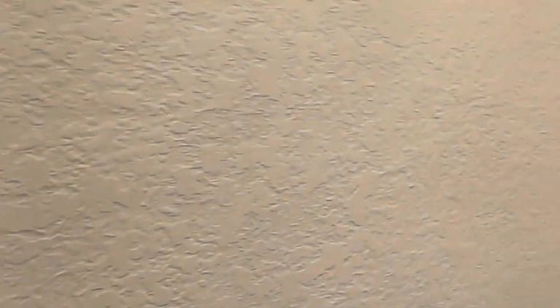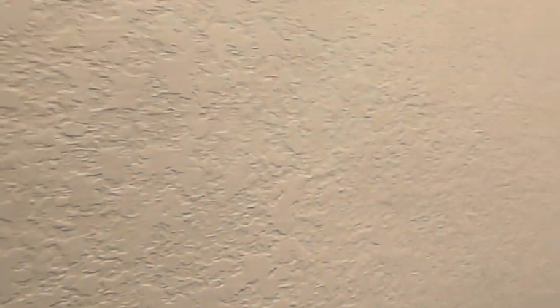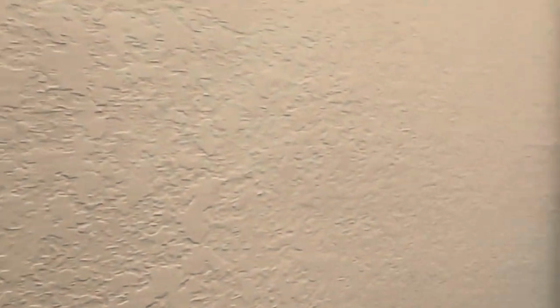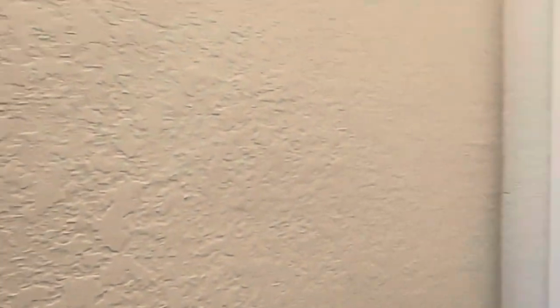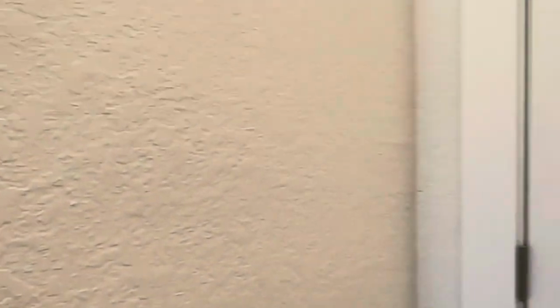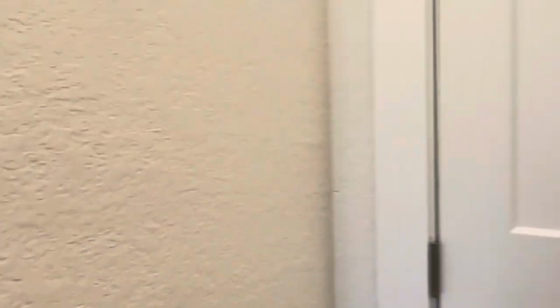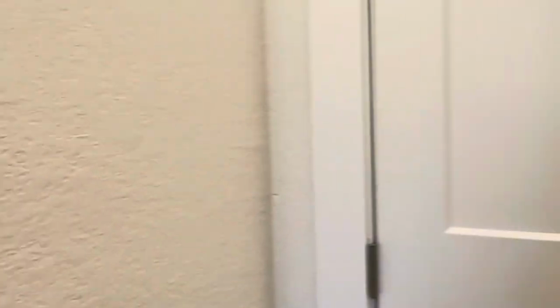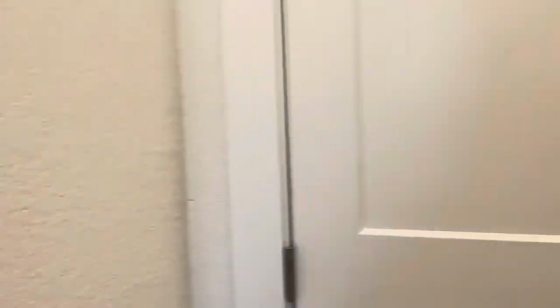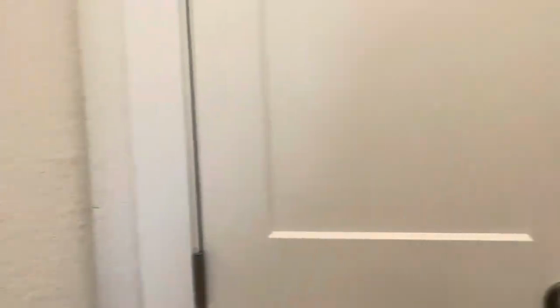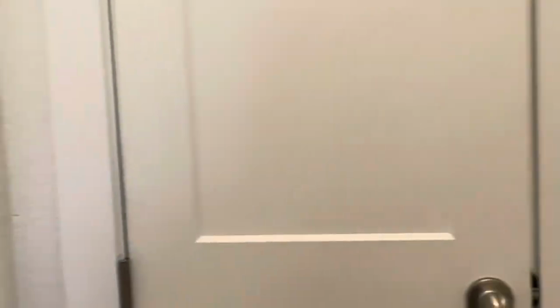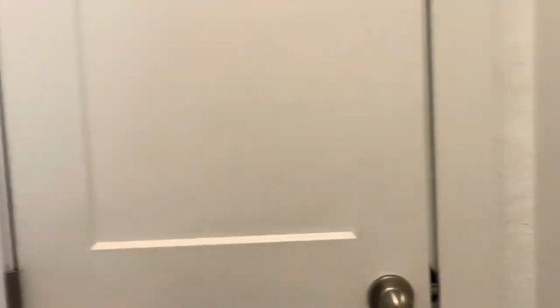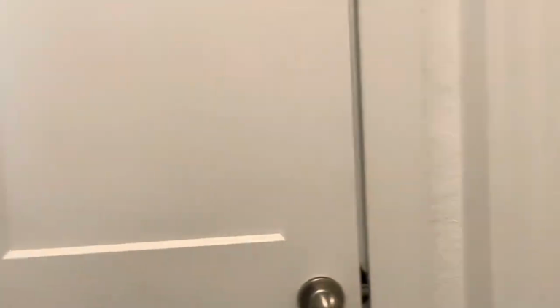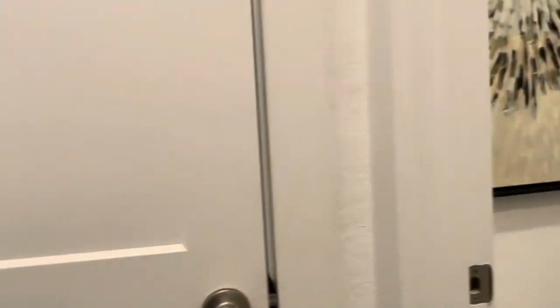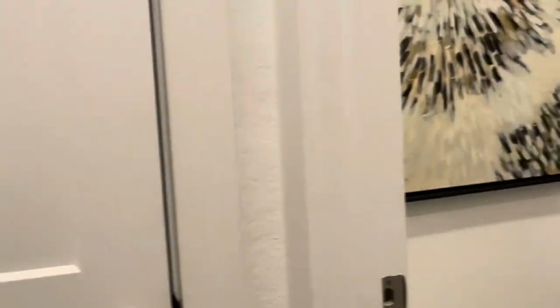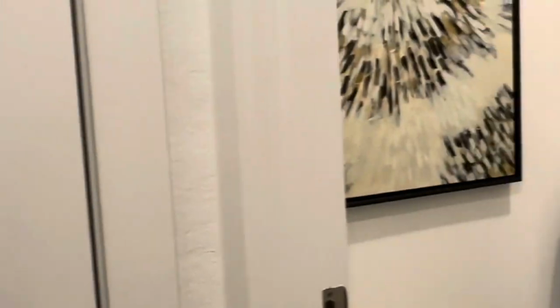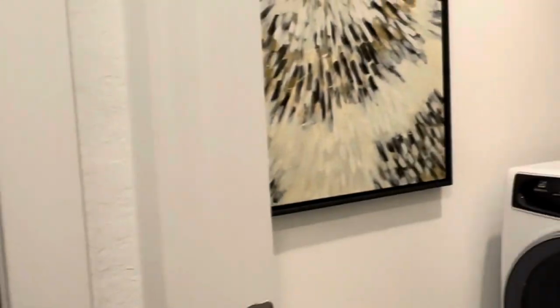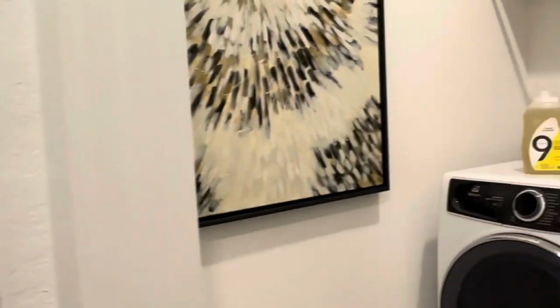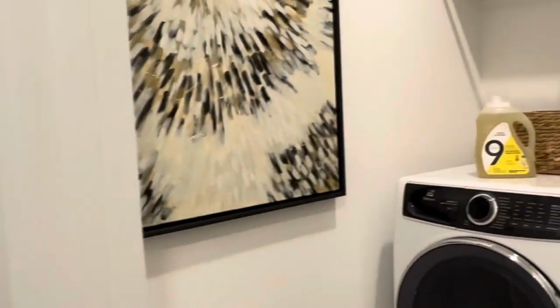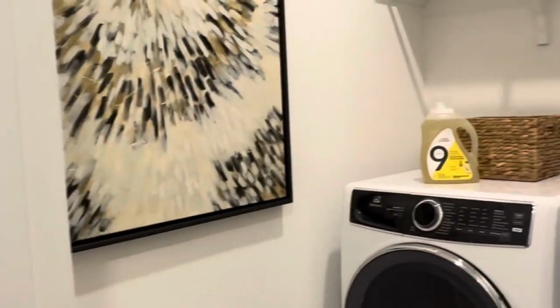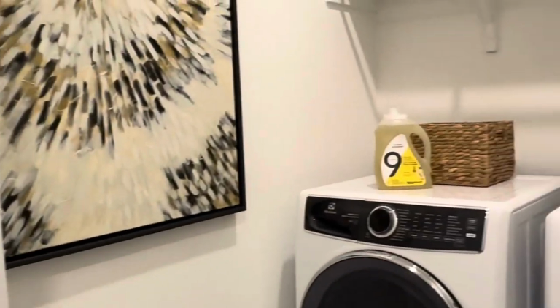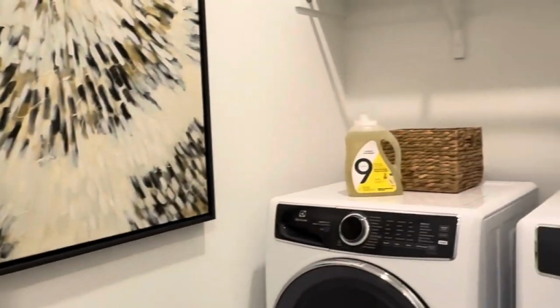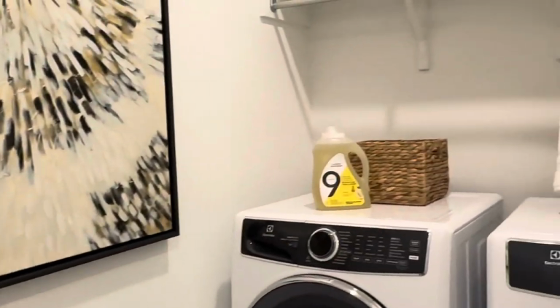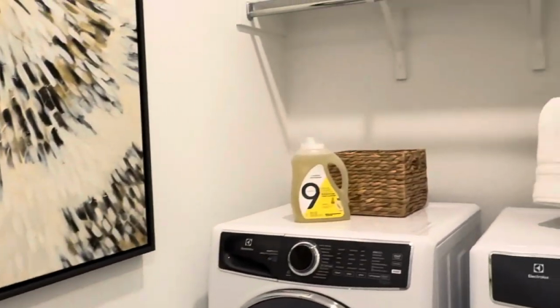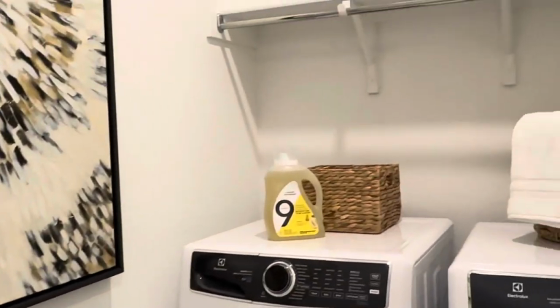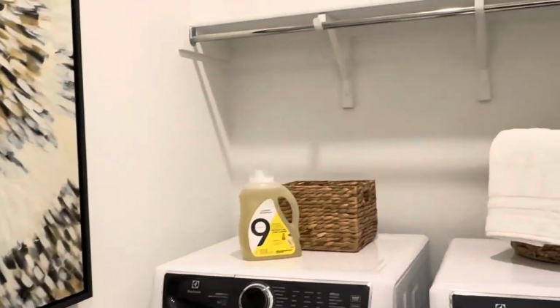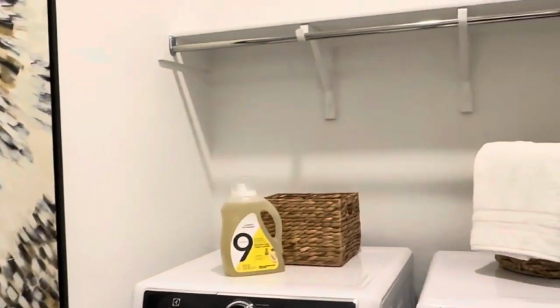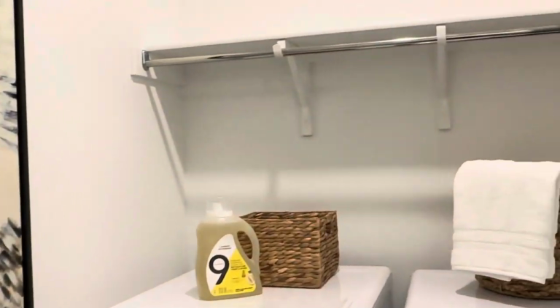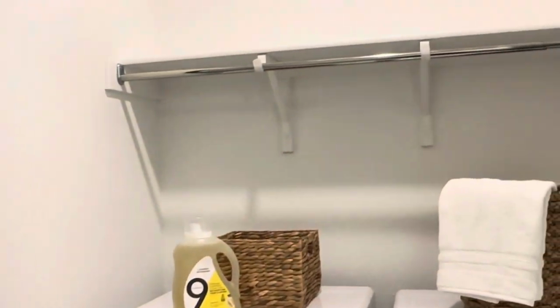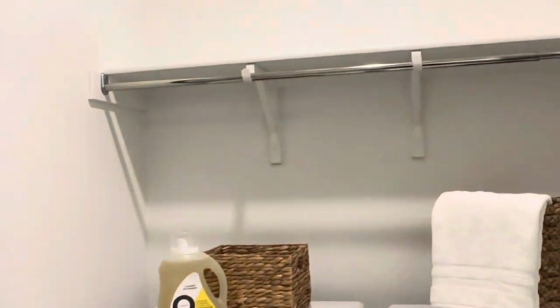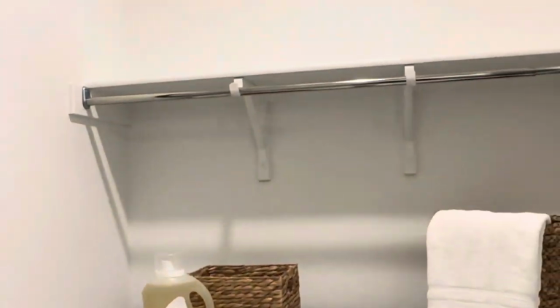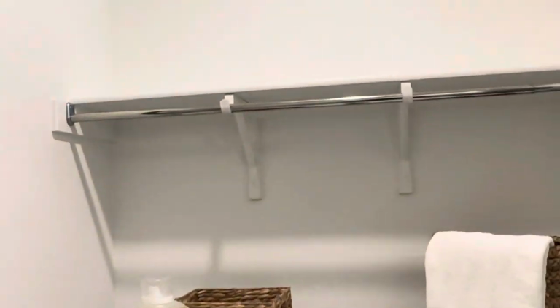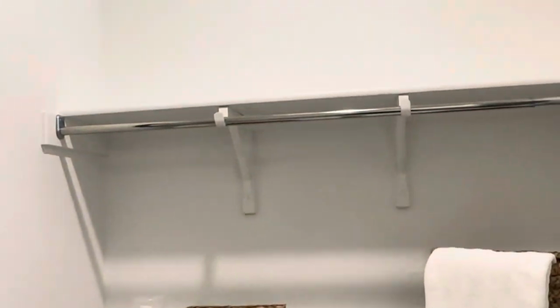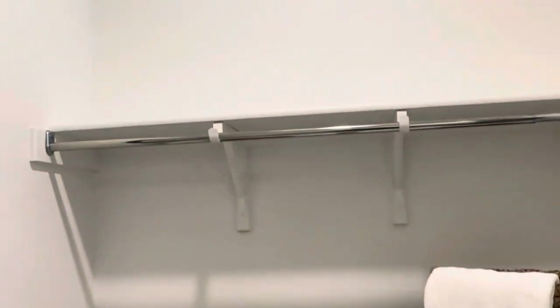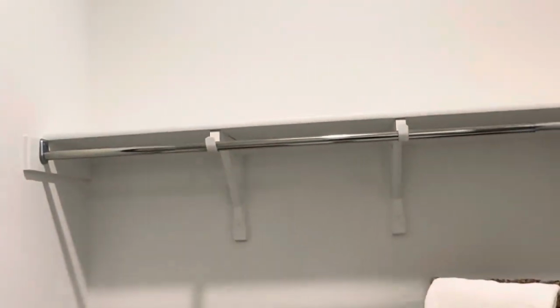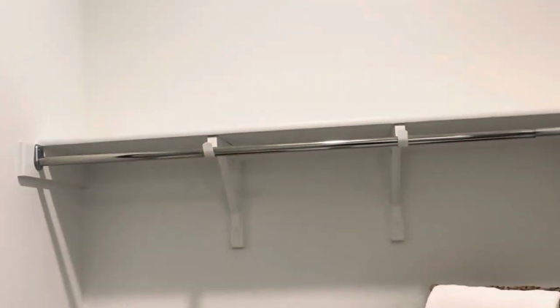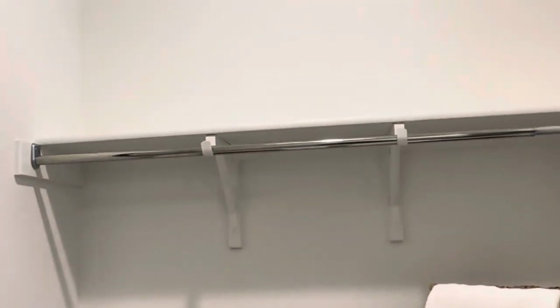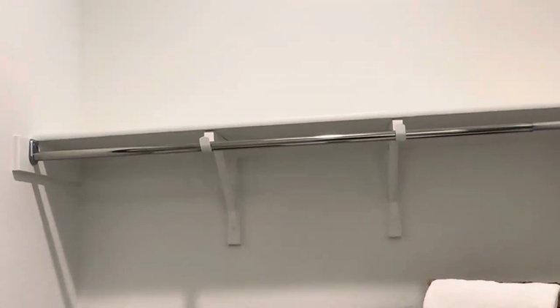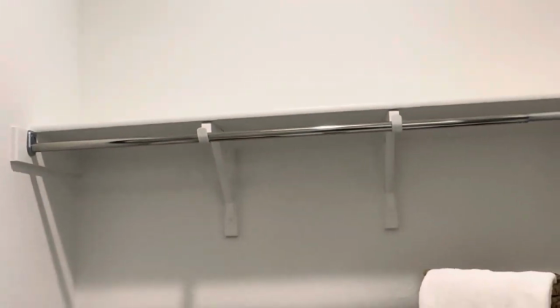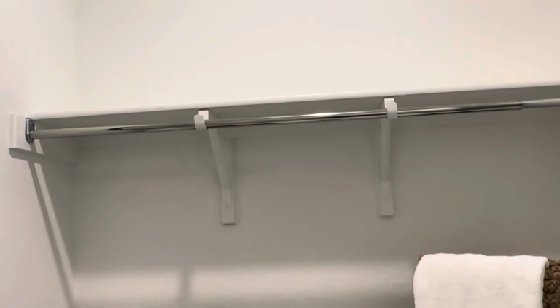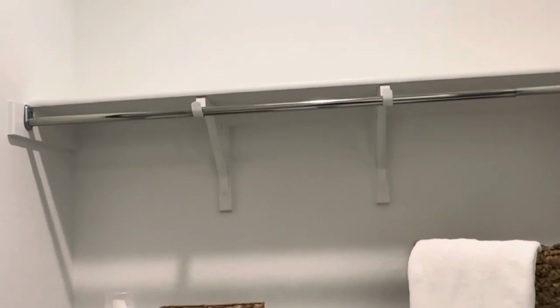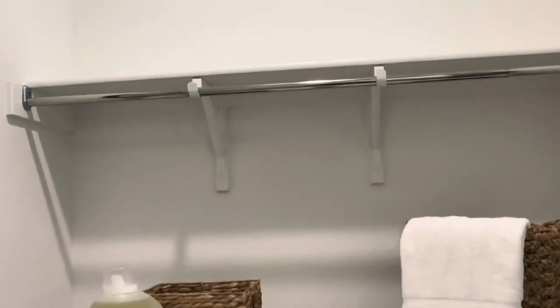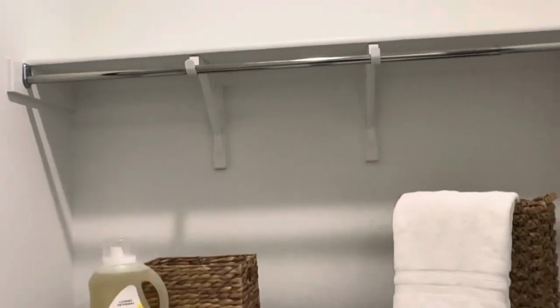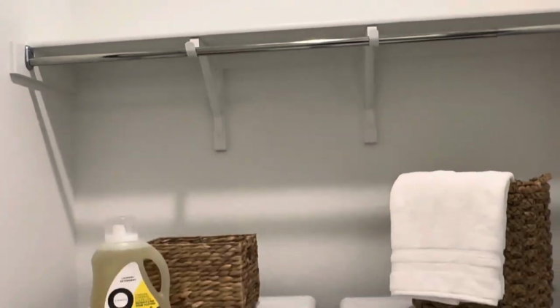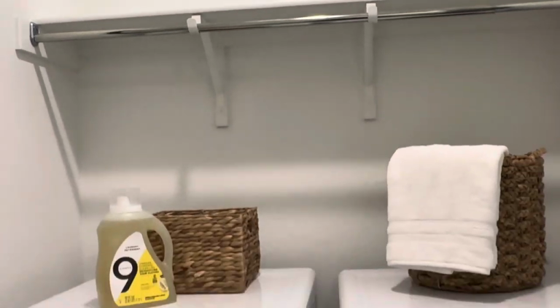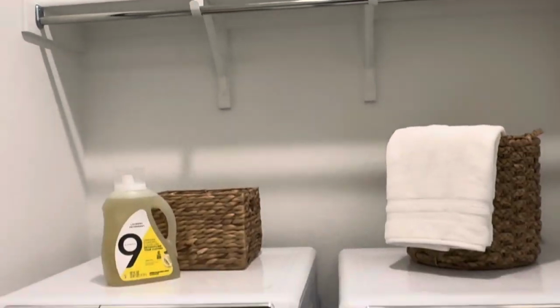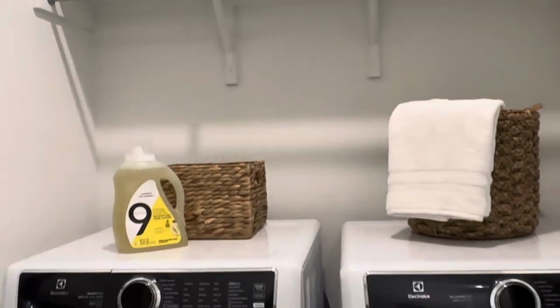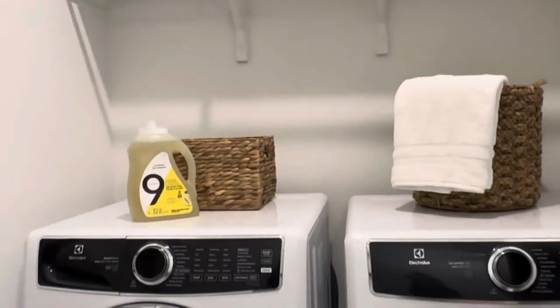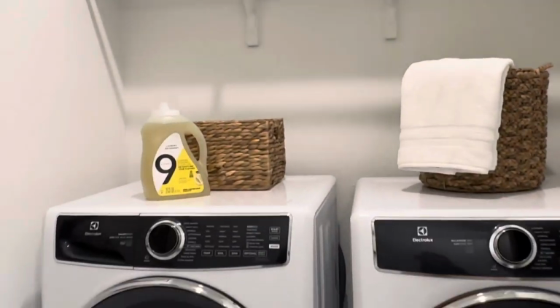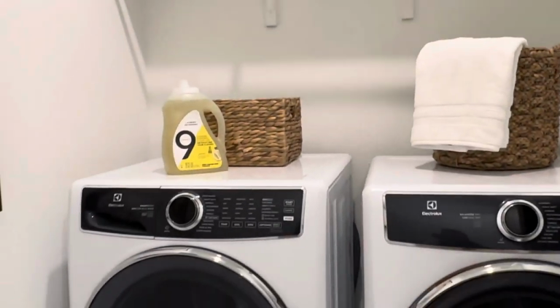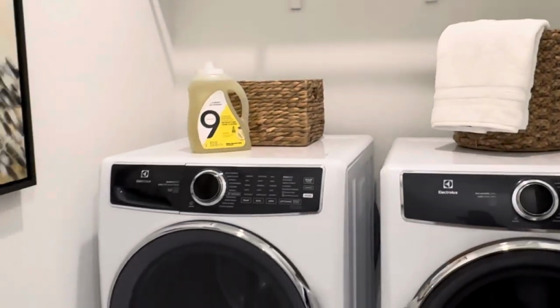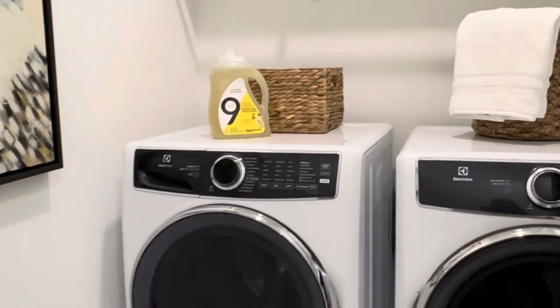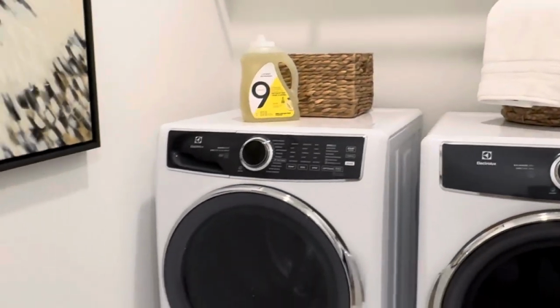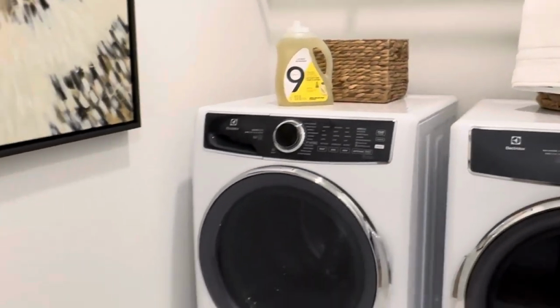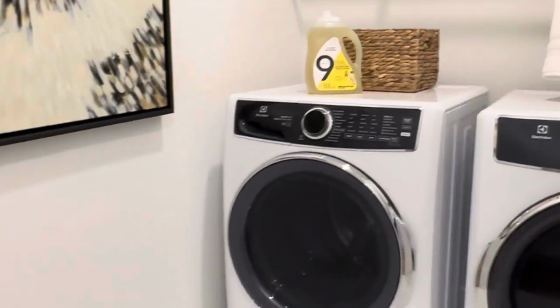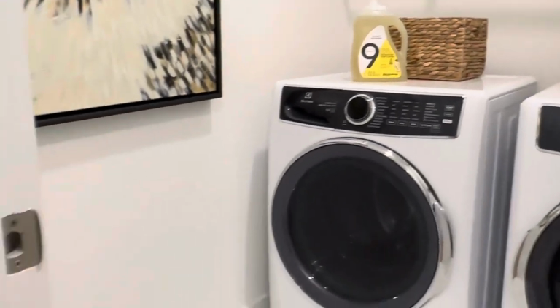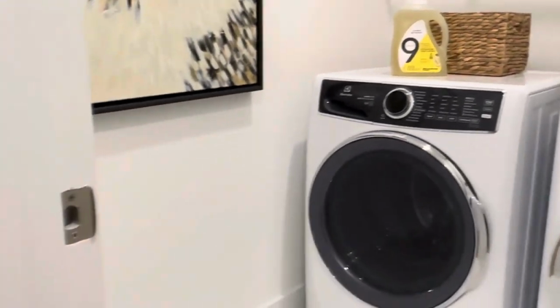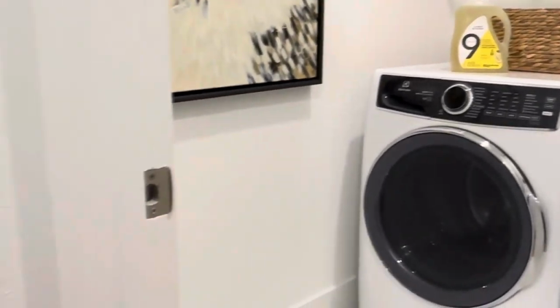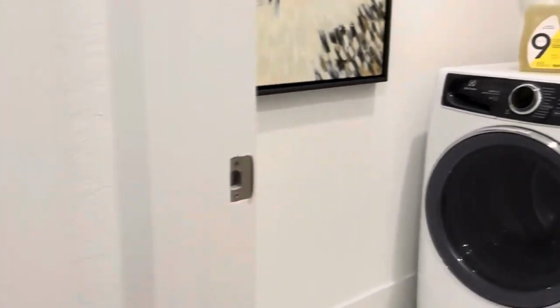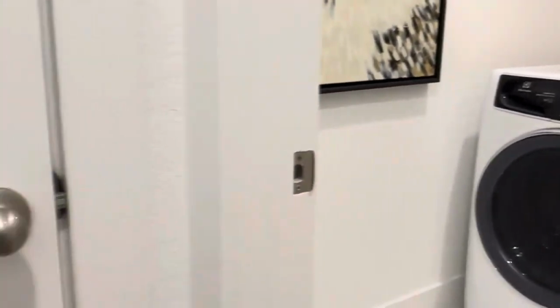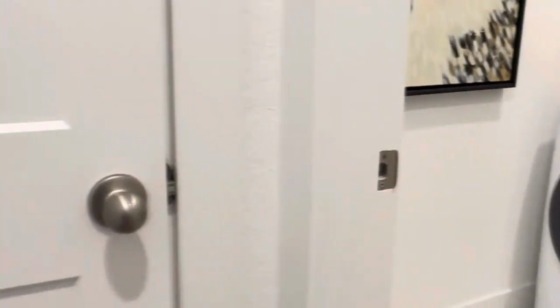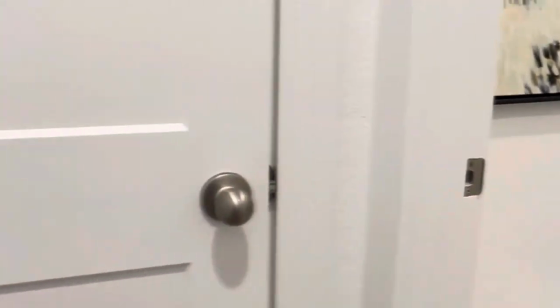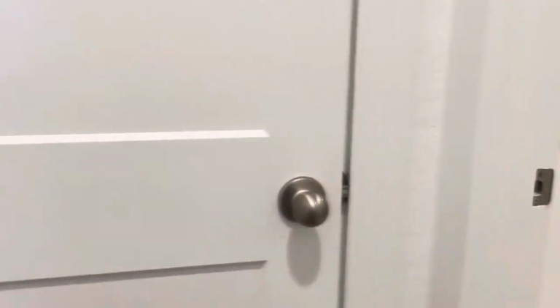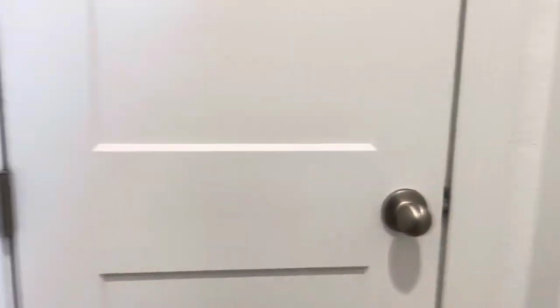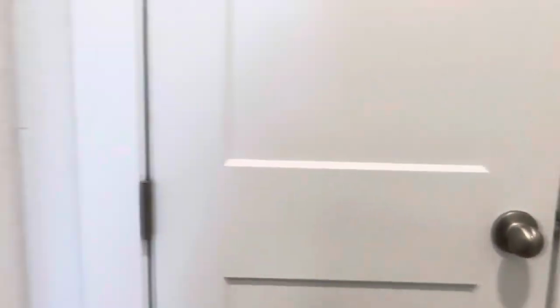I like how the laundry room is tucked away back here. You can start your washer or dryer, close the door, and you can't even hear it.